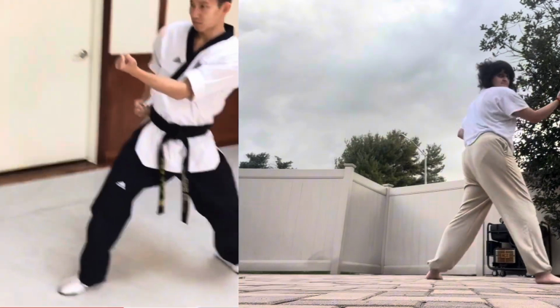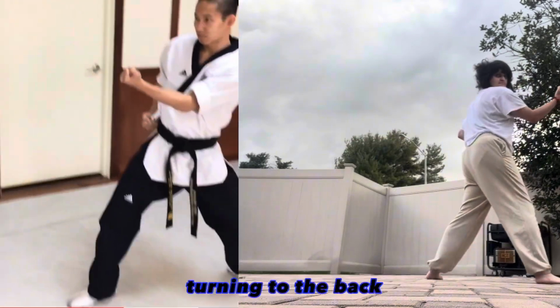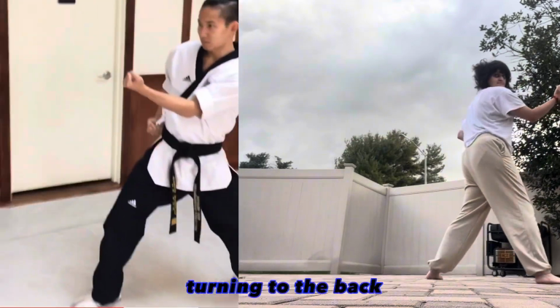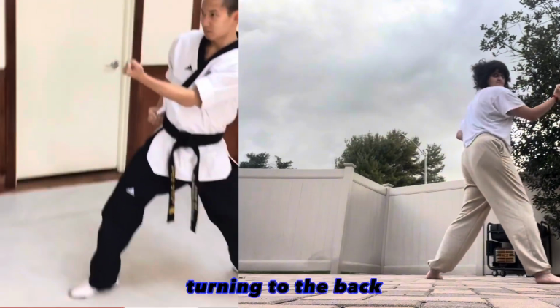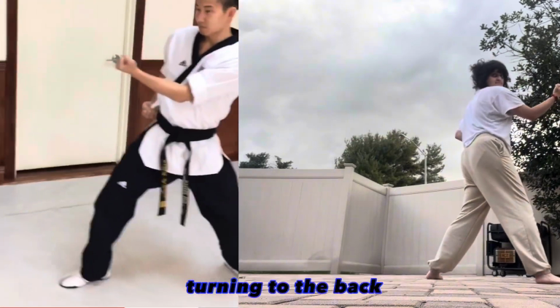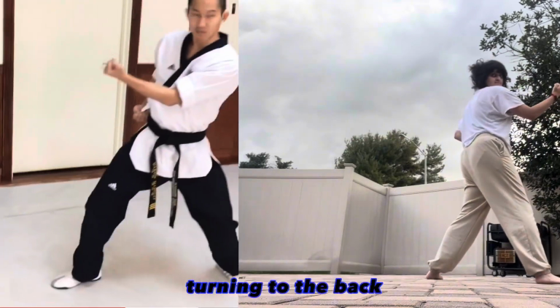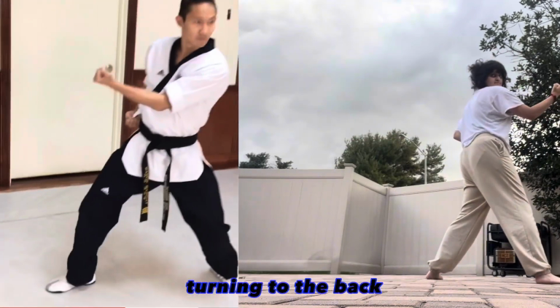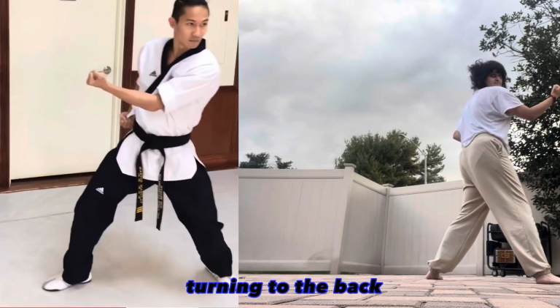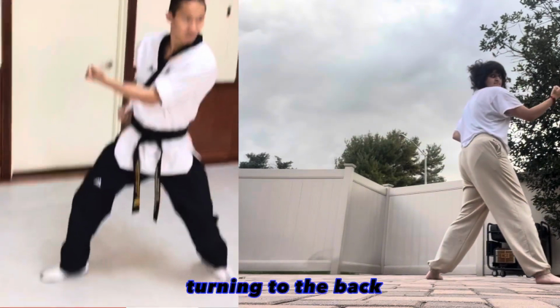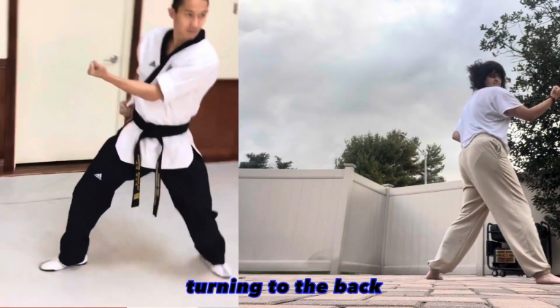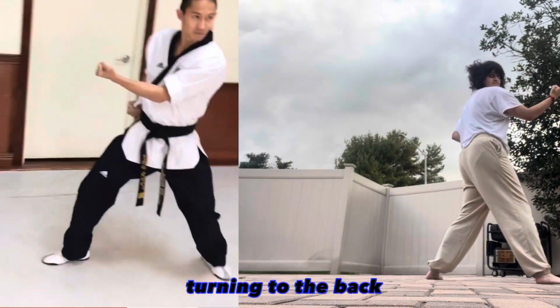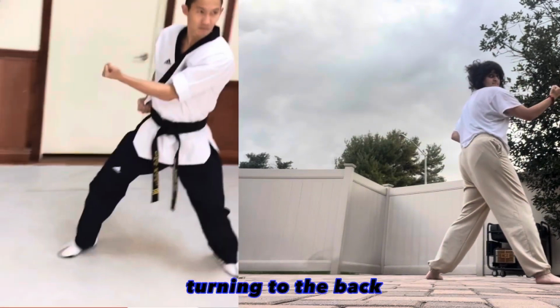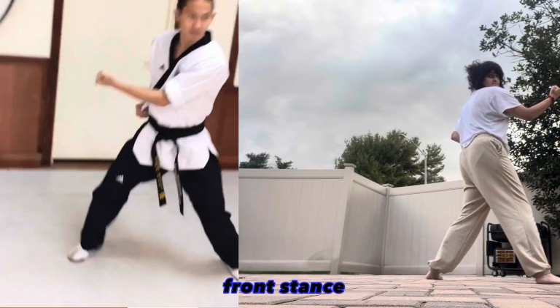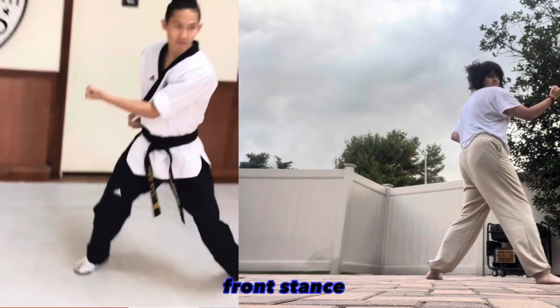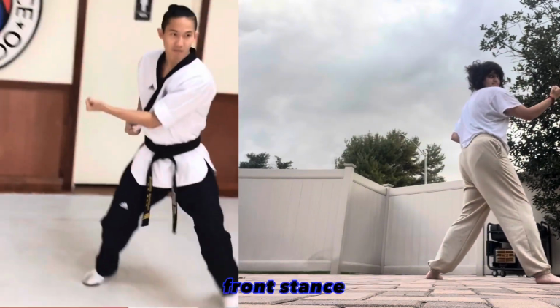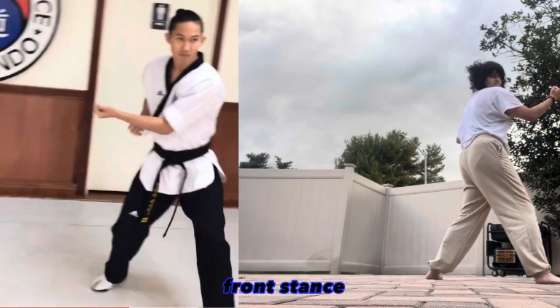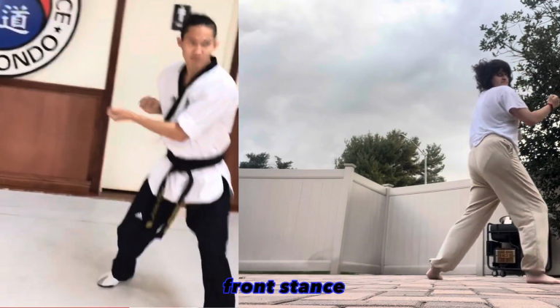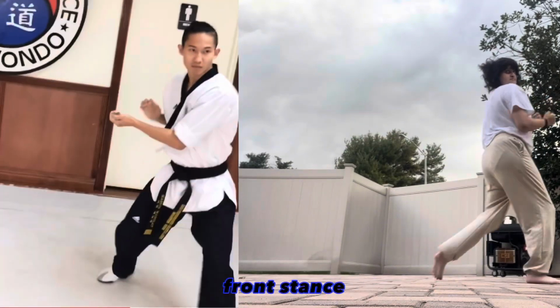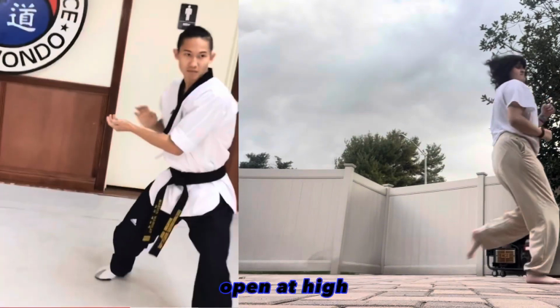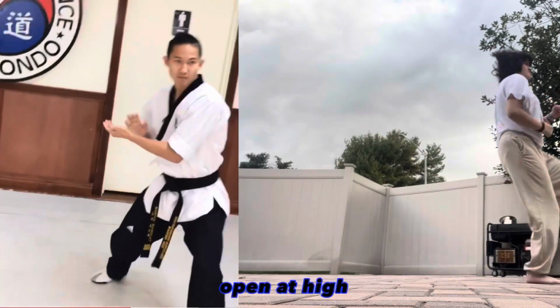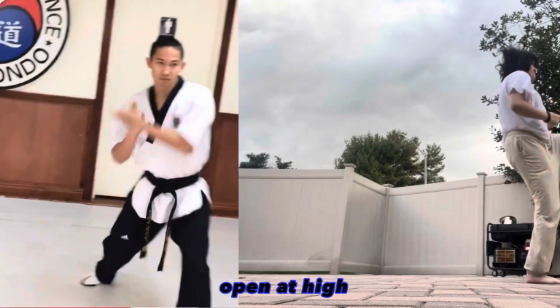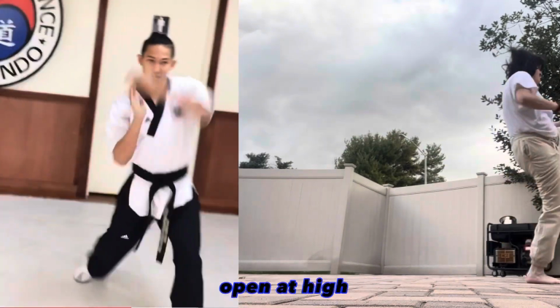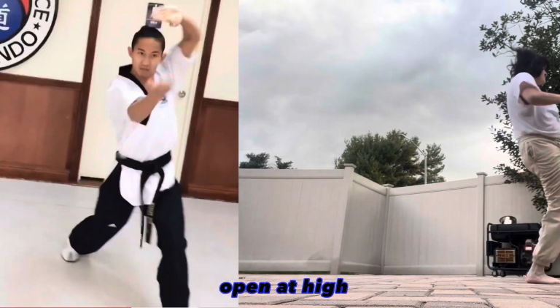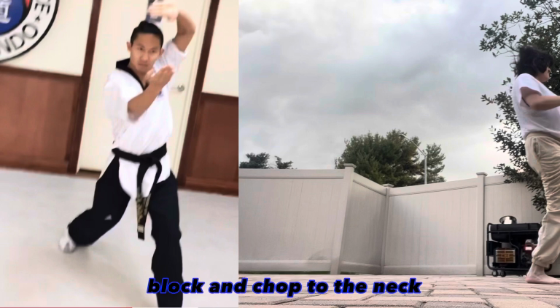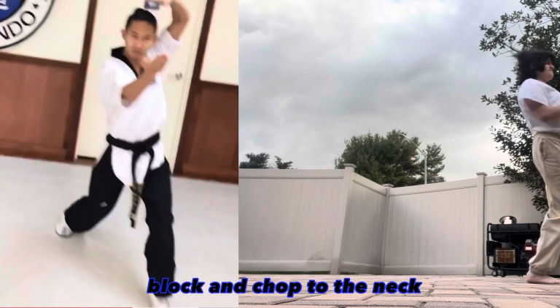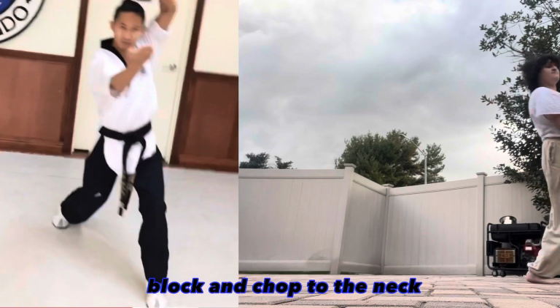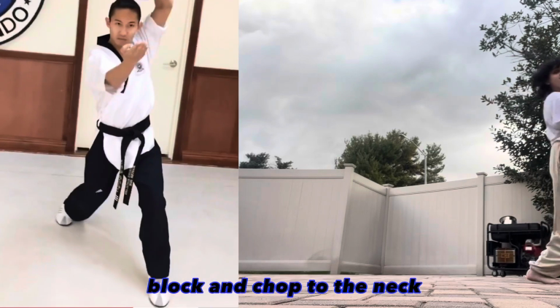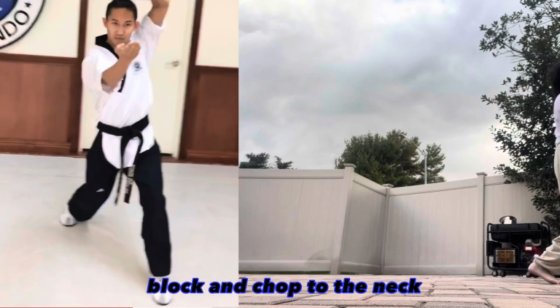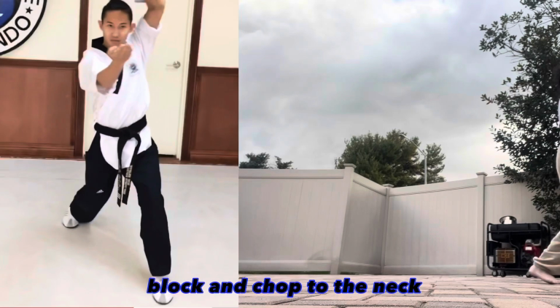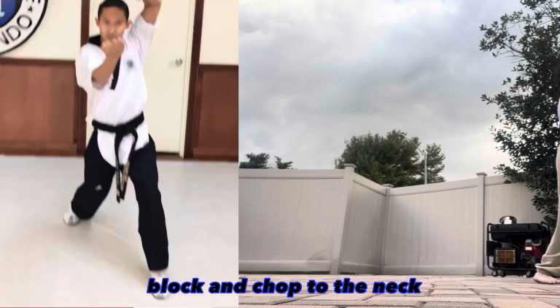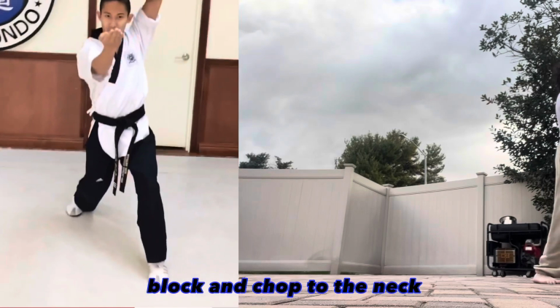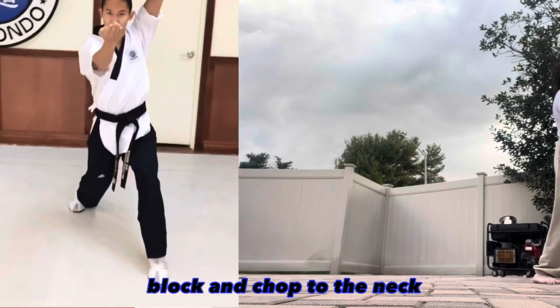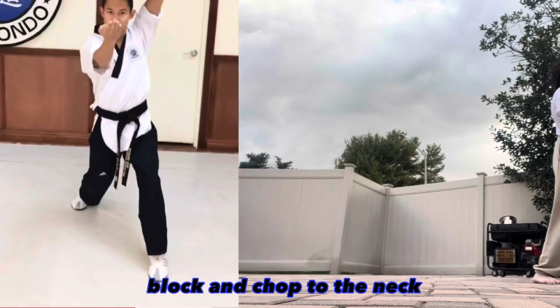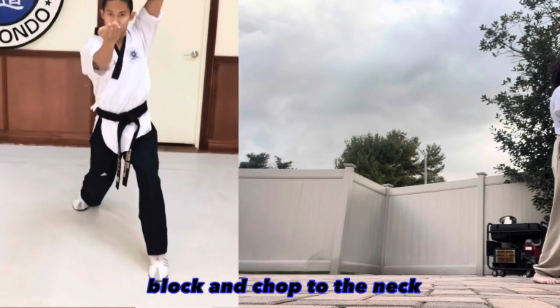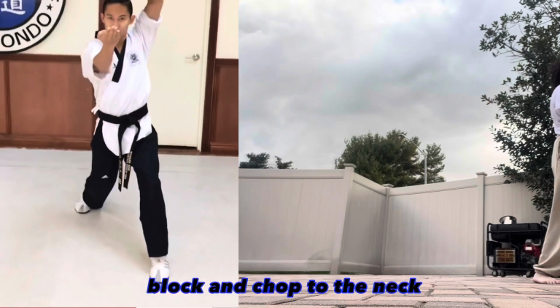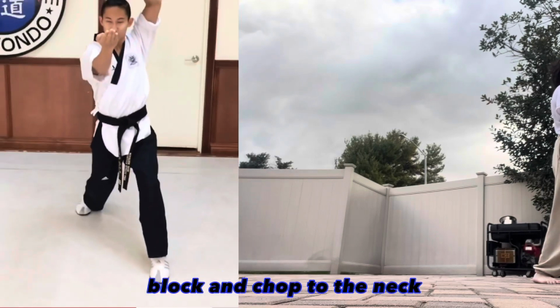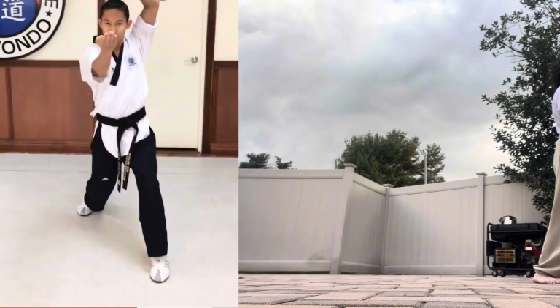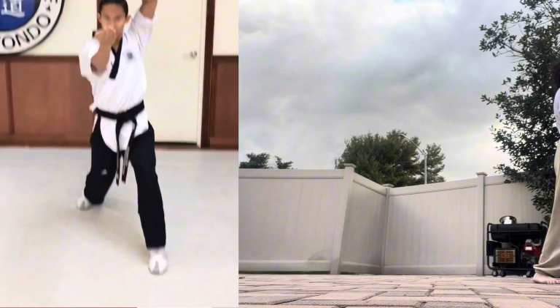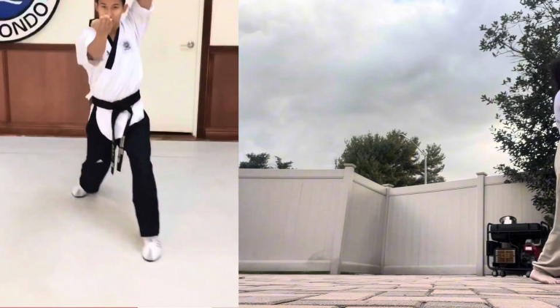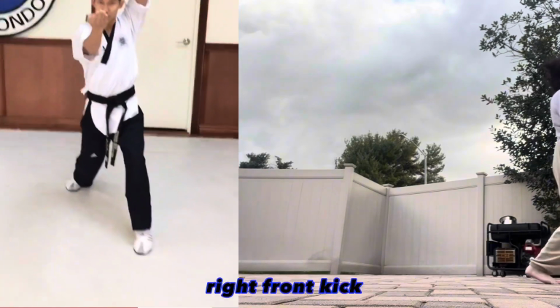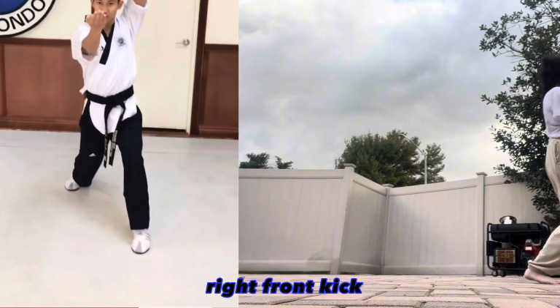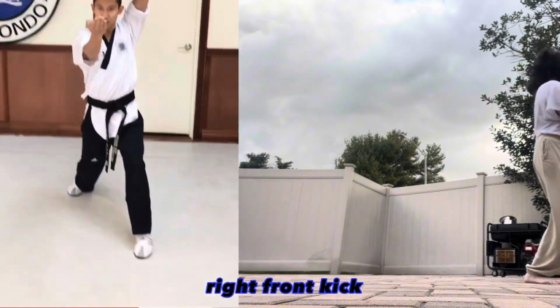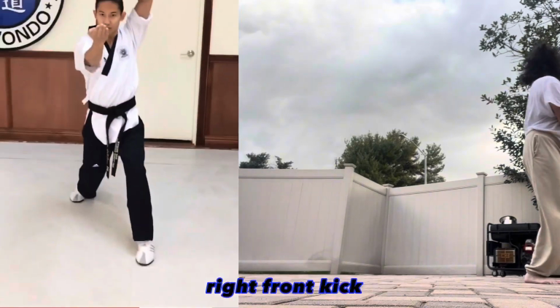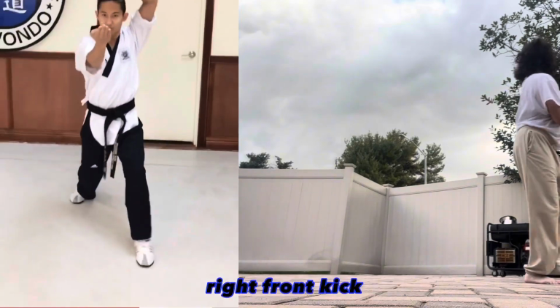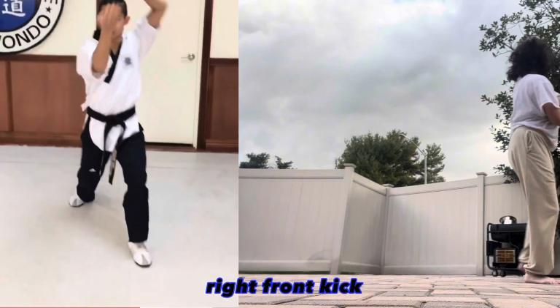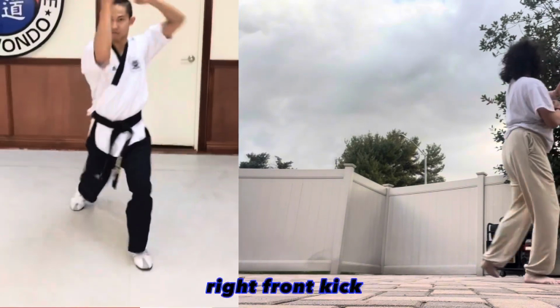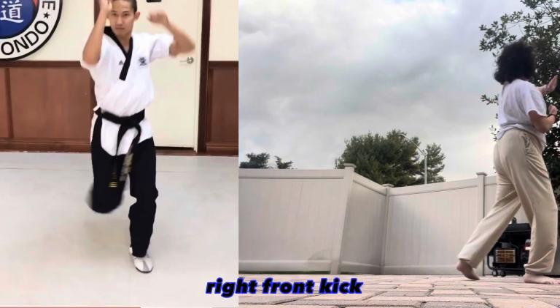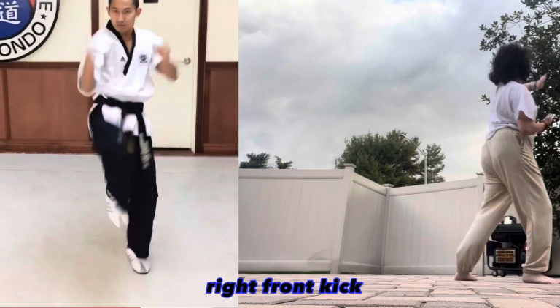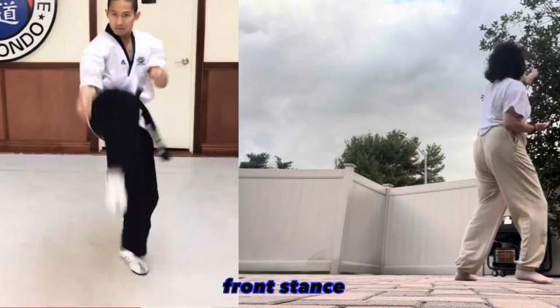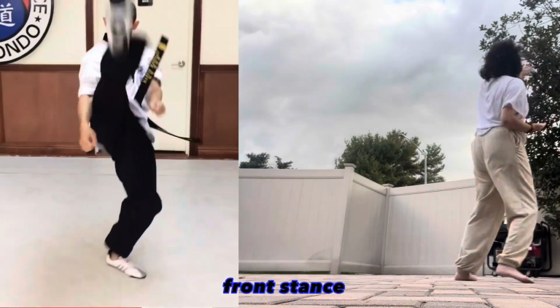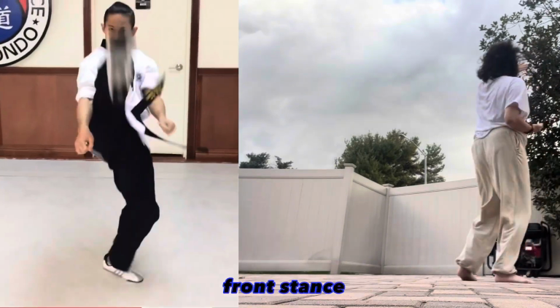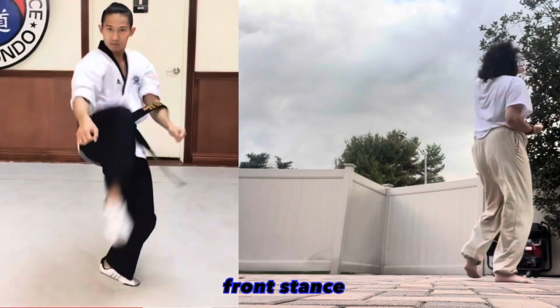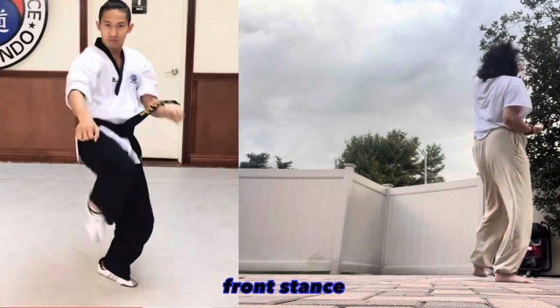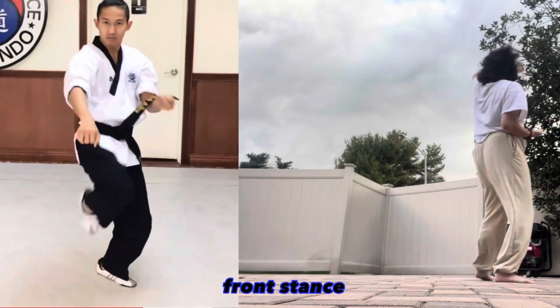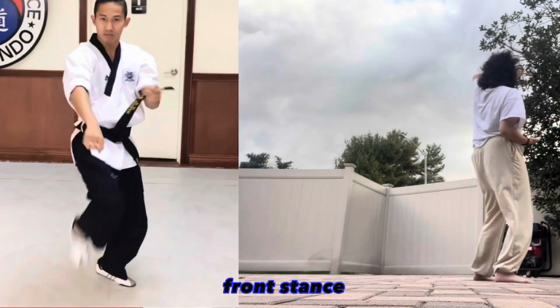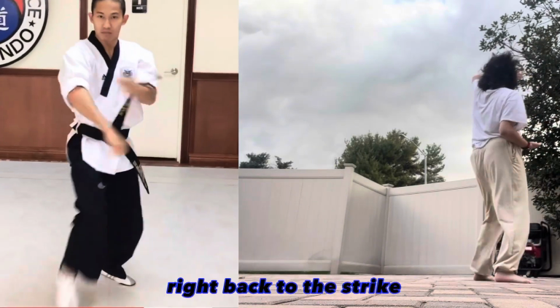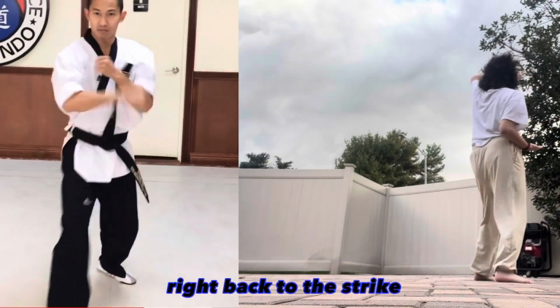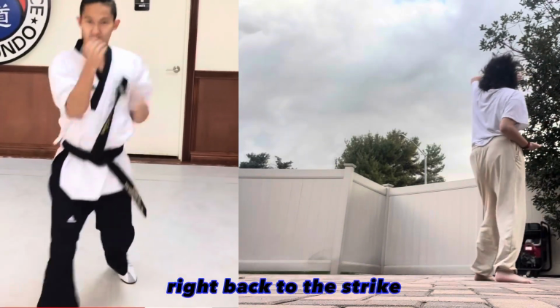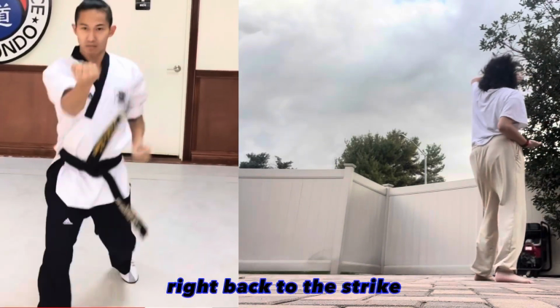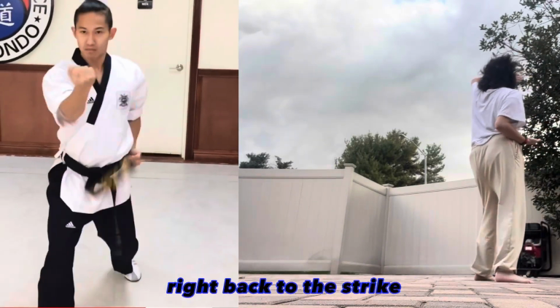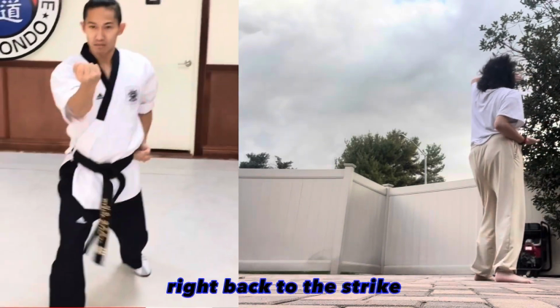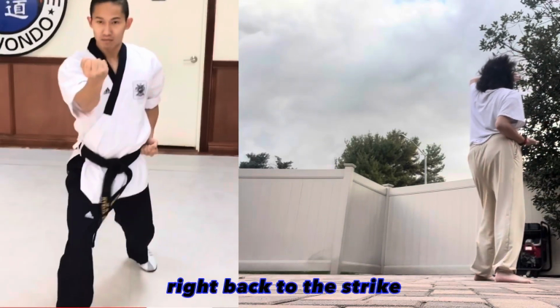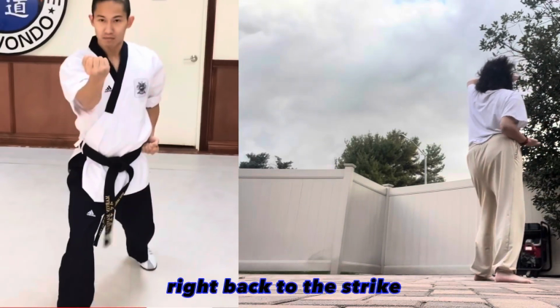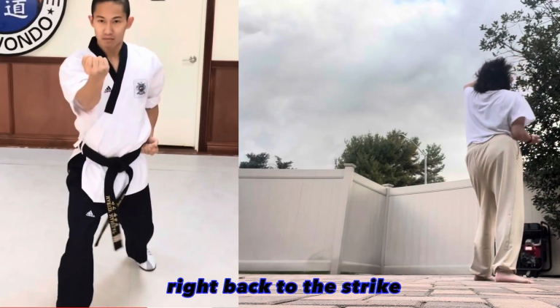Turning to the back, front stance, open that high block — head chop to the neck. Right front kick, front stance, right back fist strike.